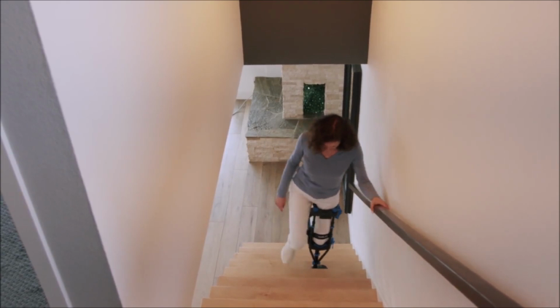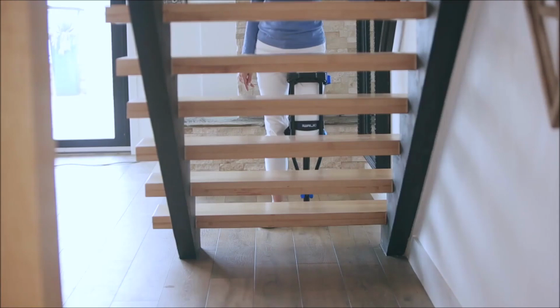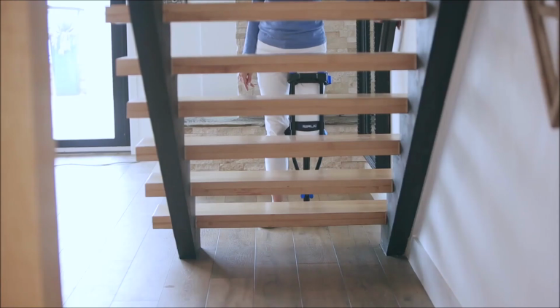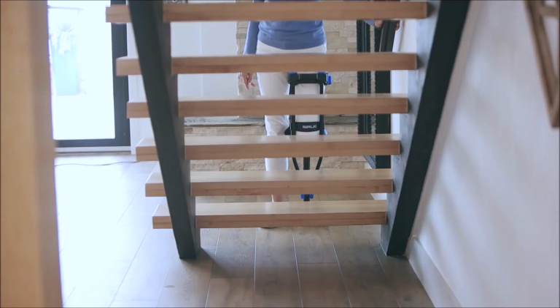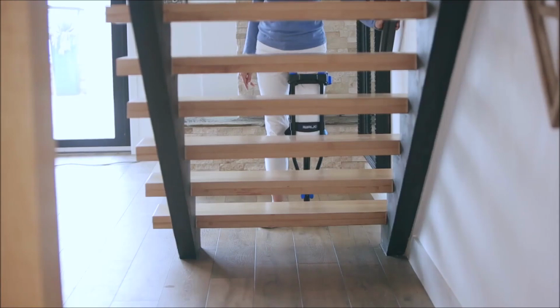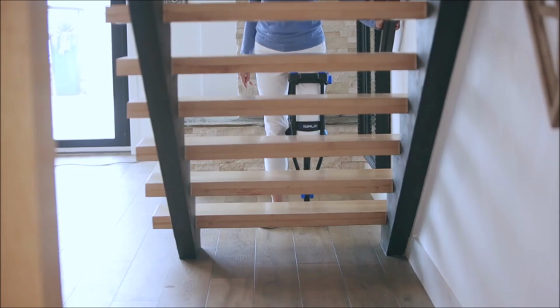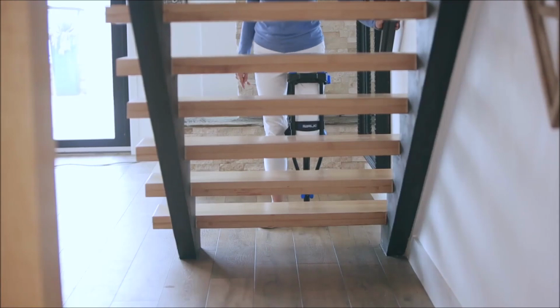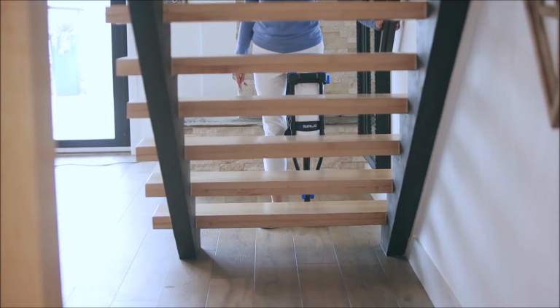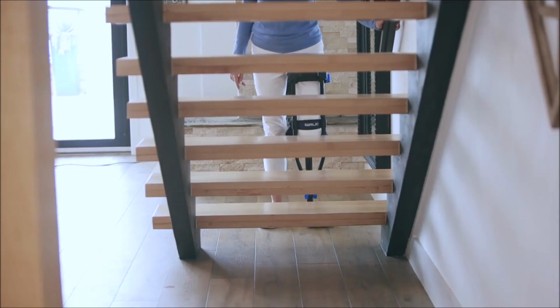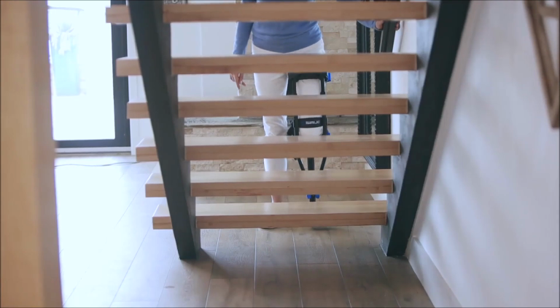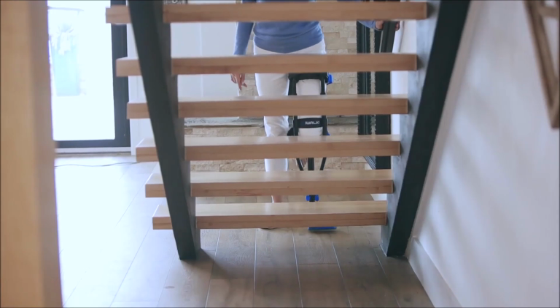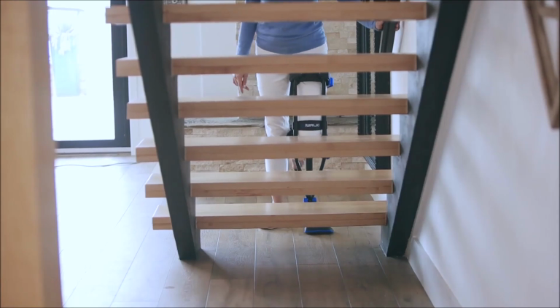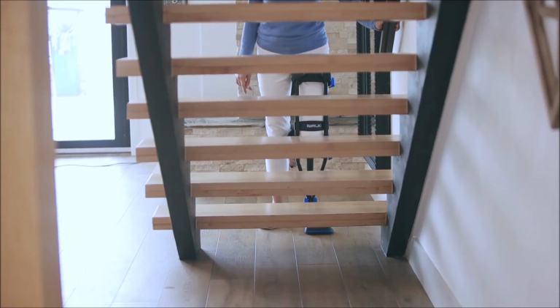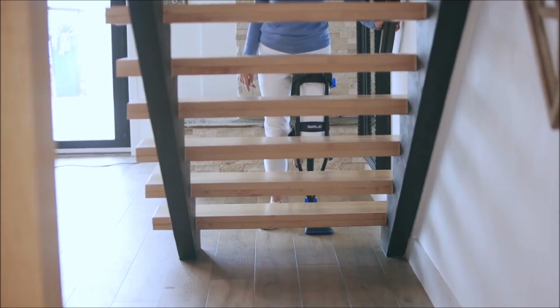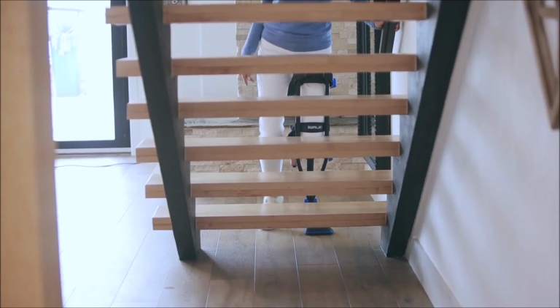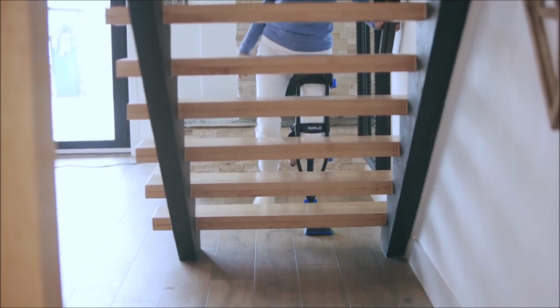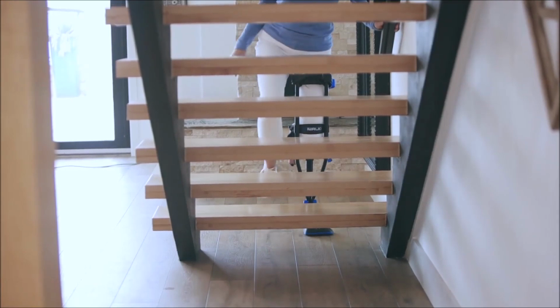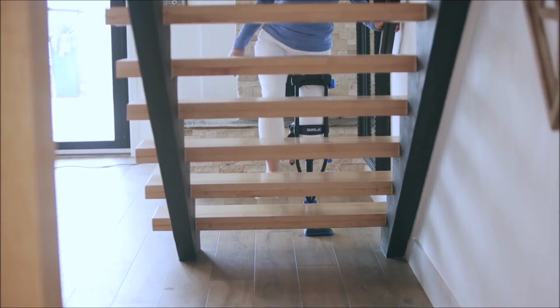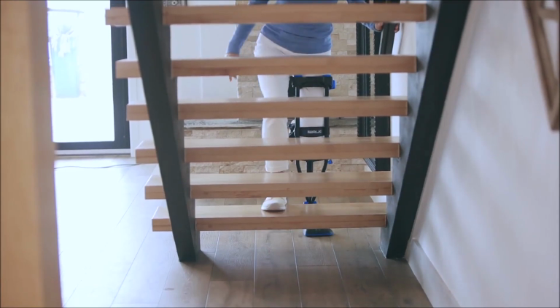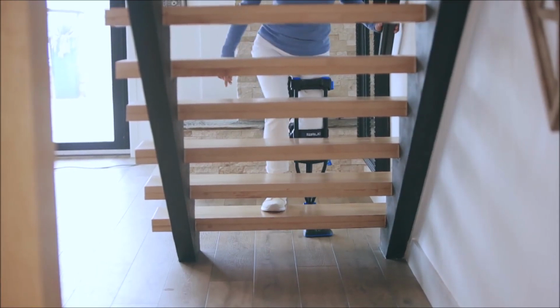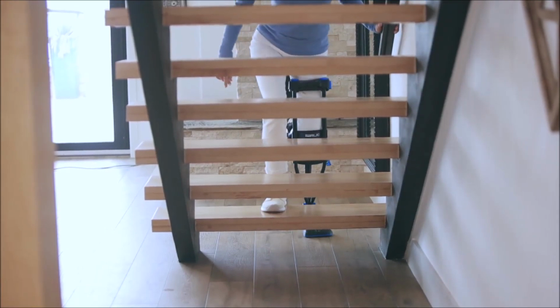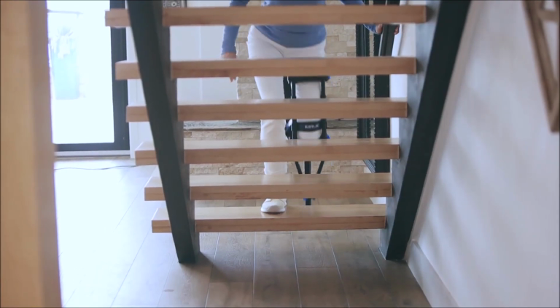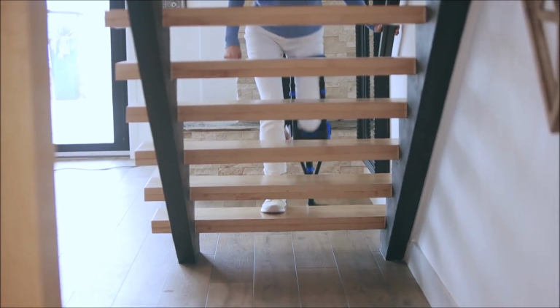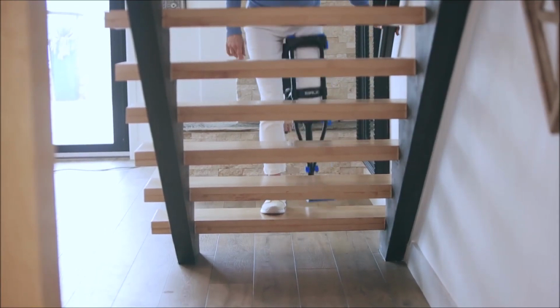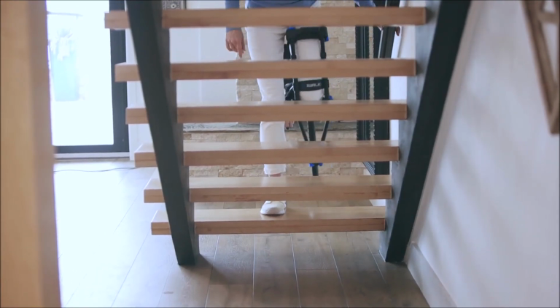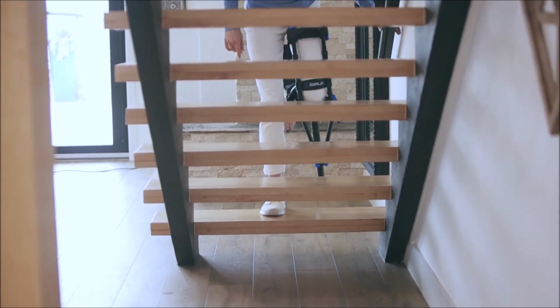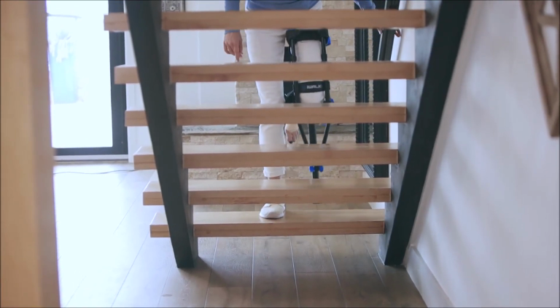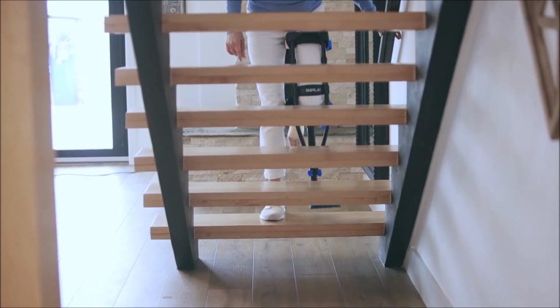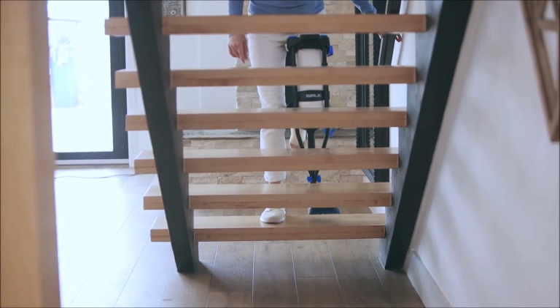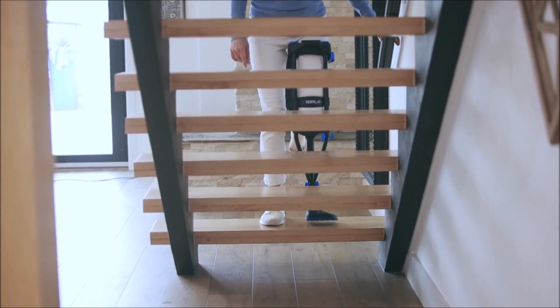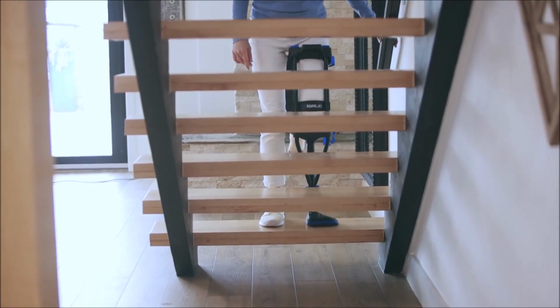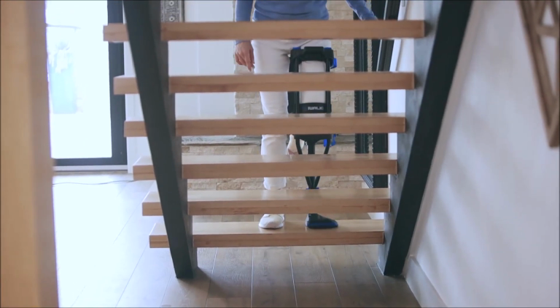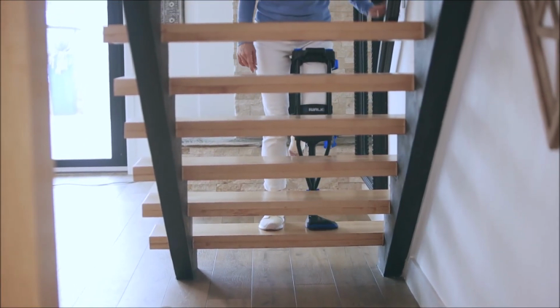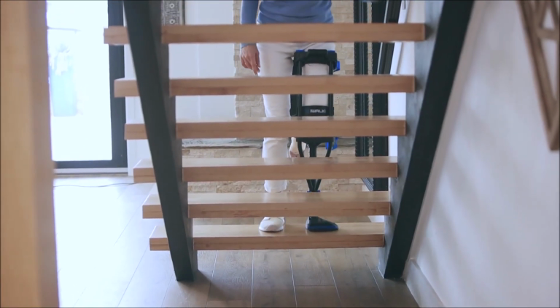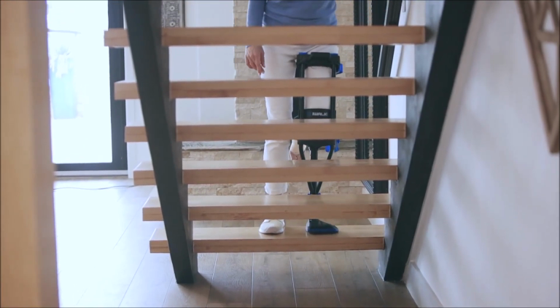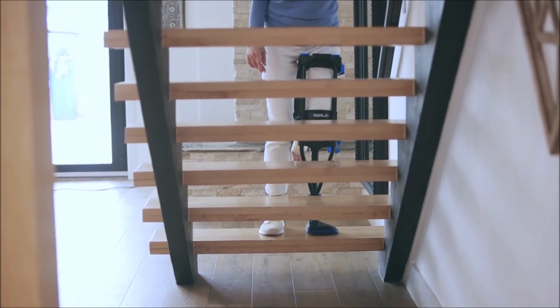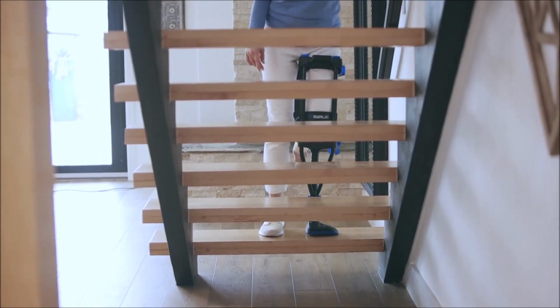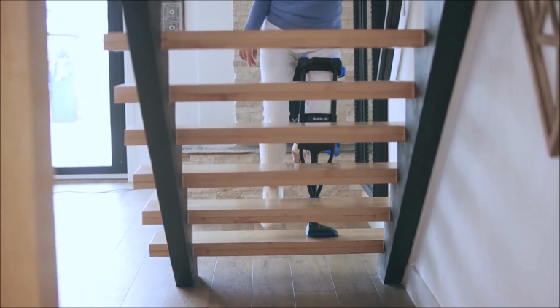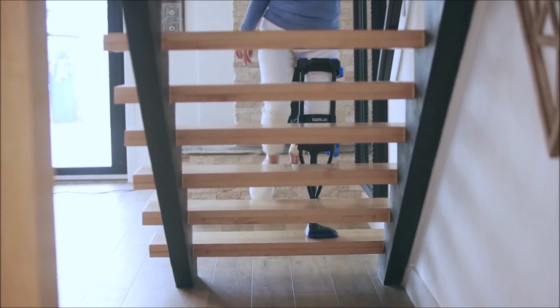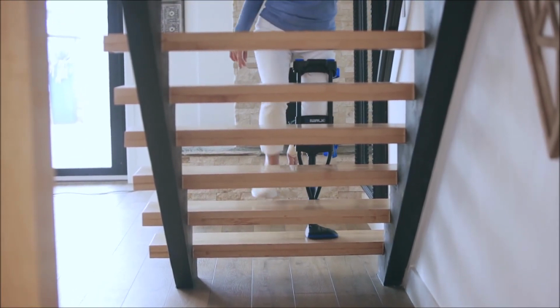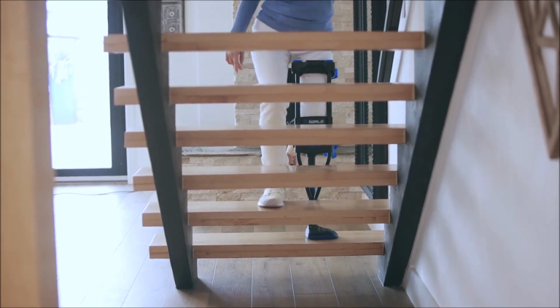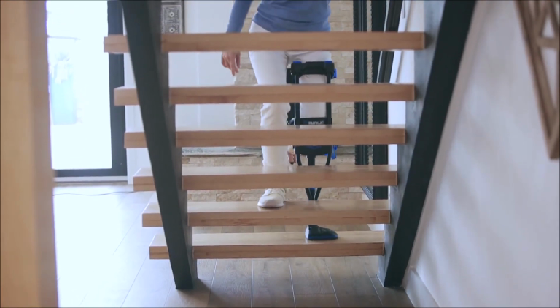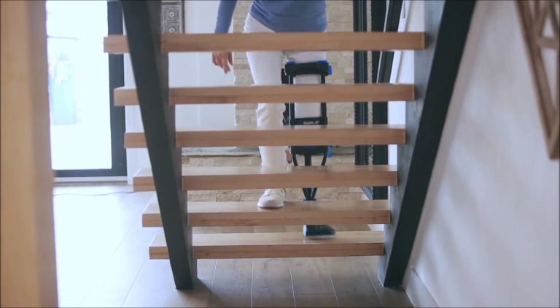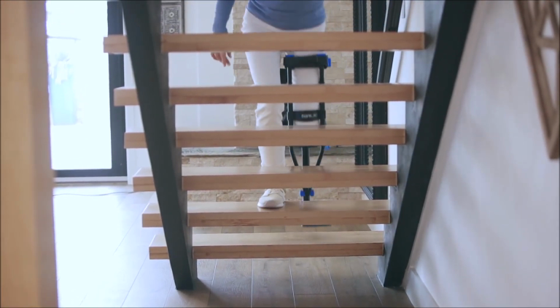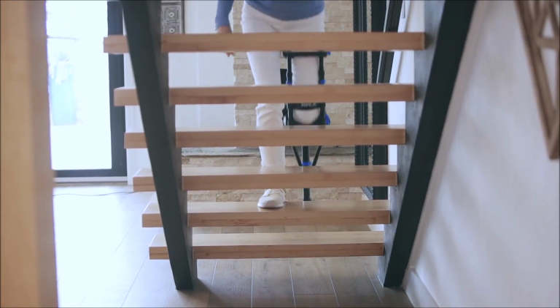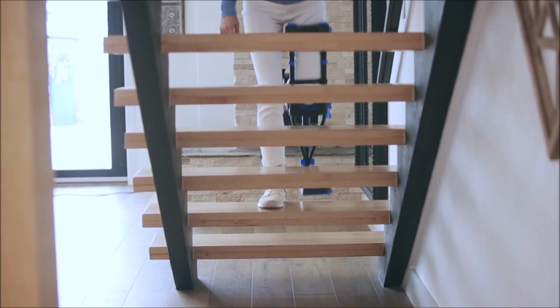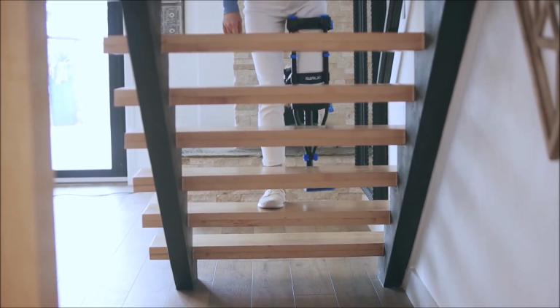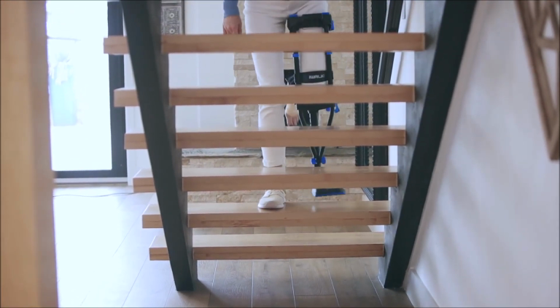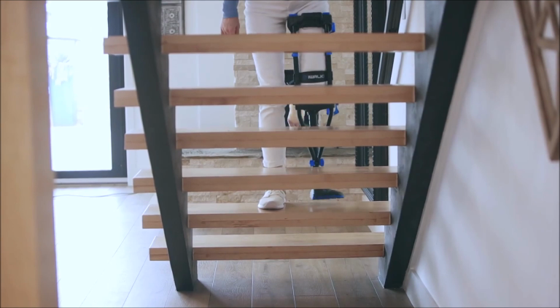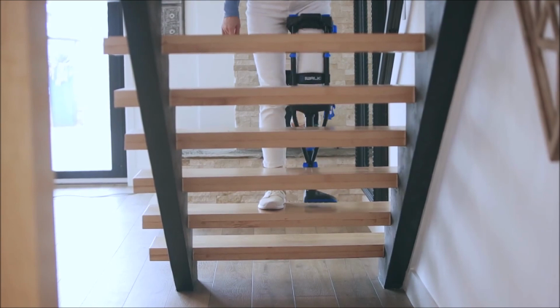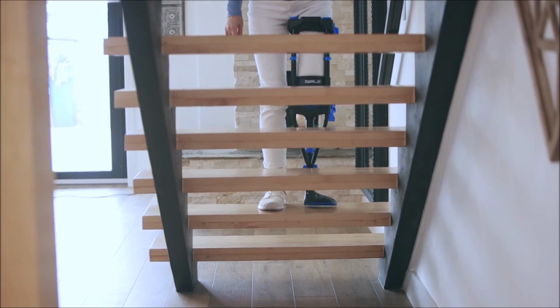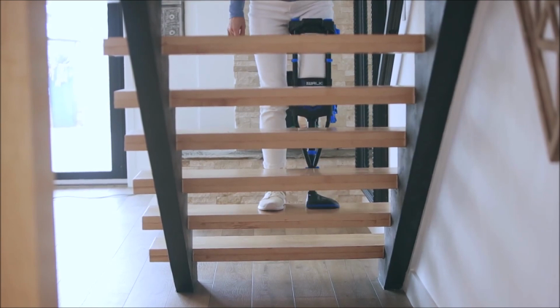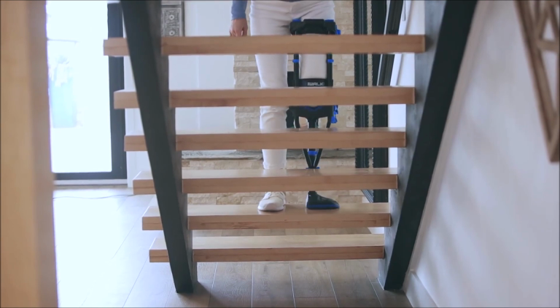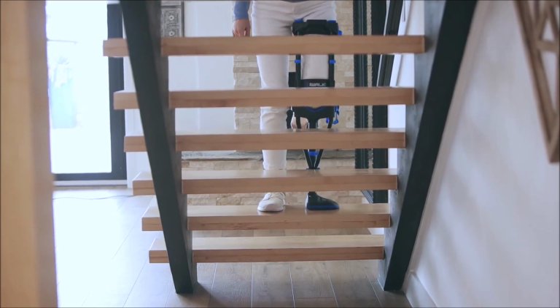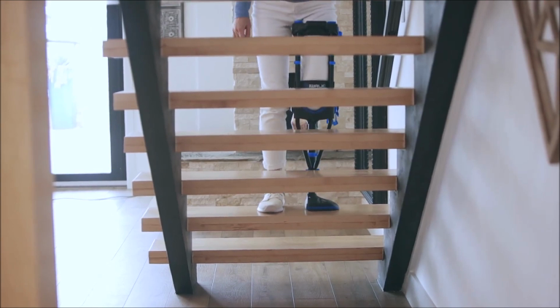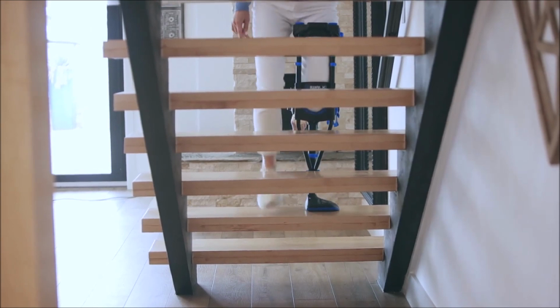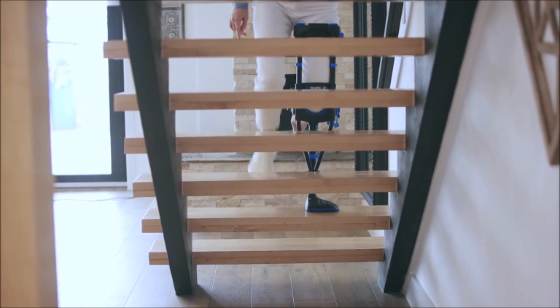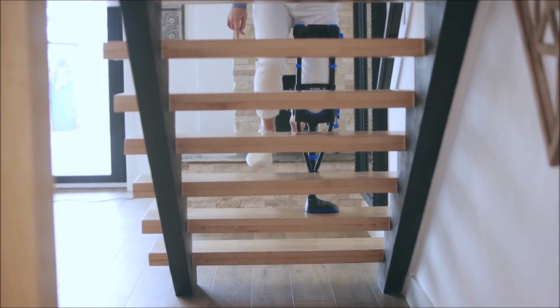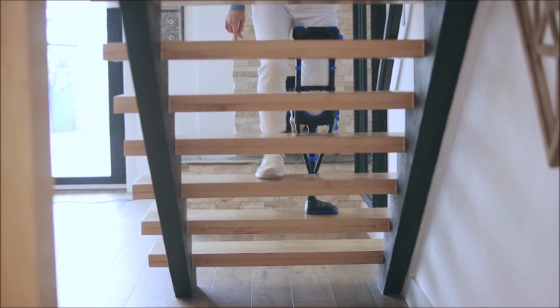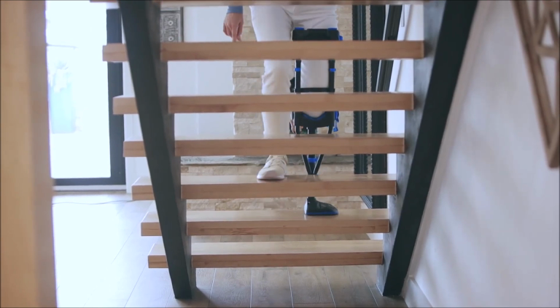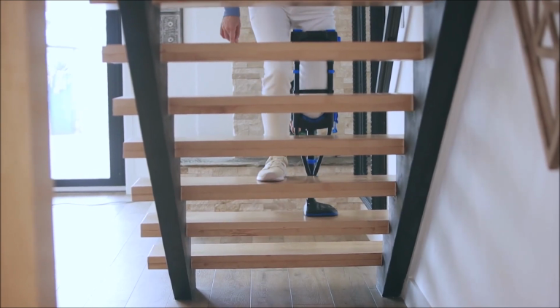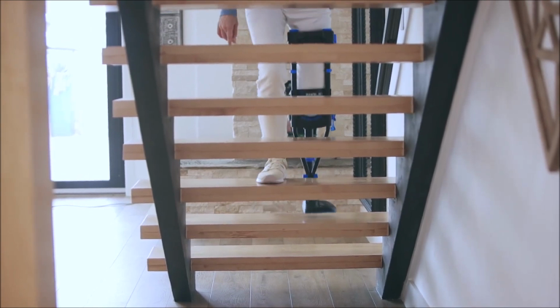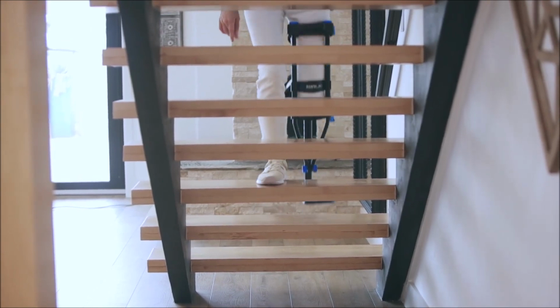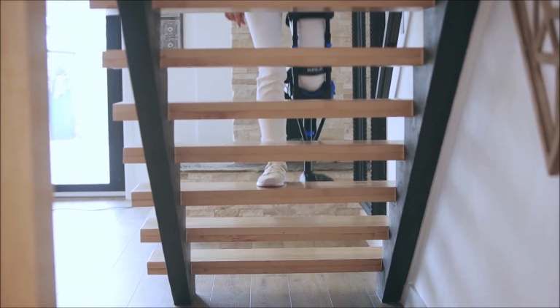To go up, start with your good leg. Follow with the iWALK leg, going one step at a time, then repeat.